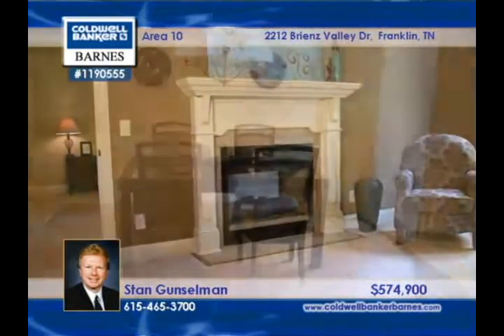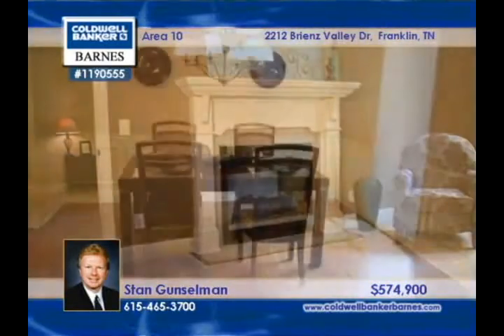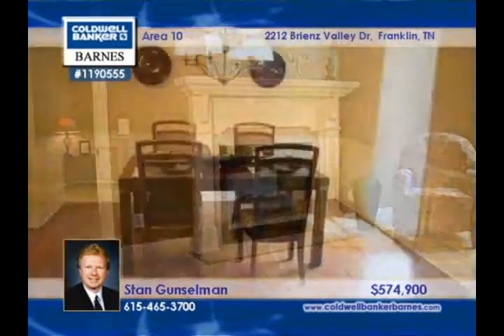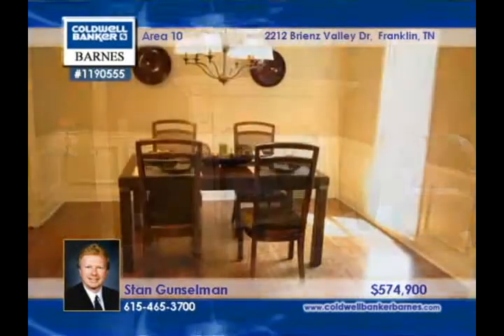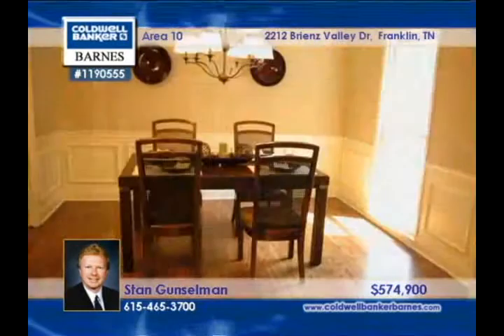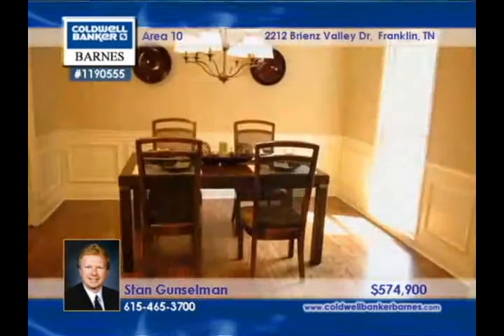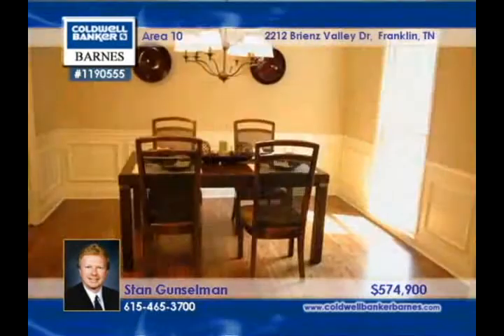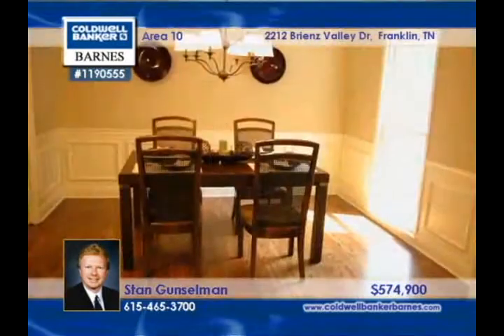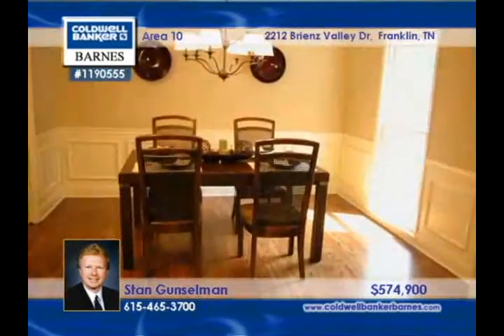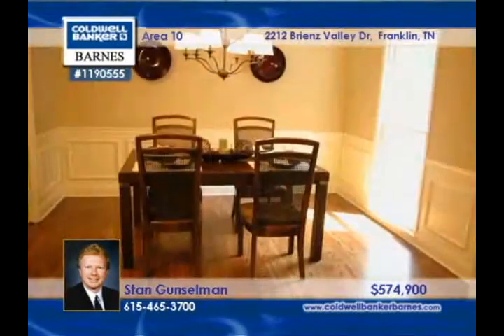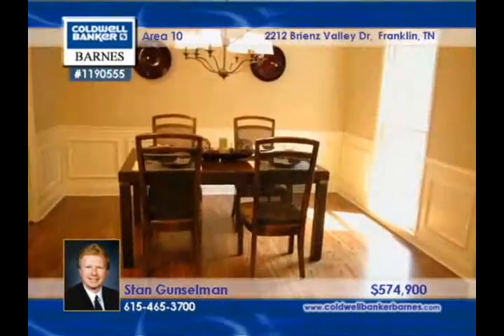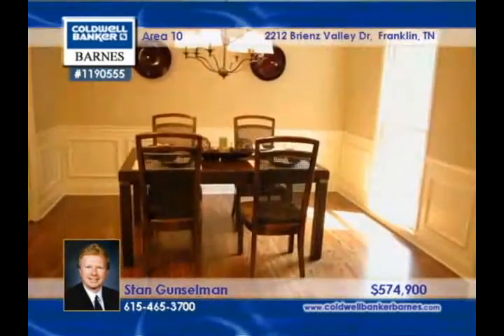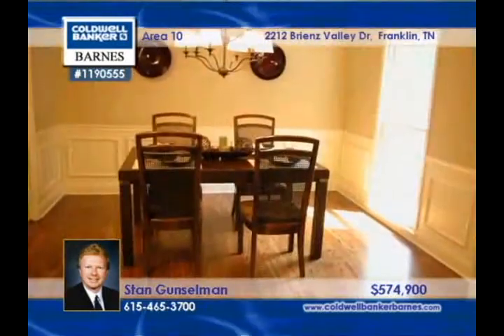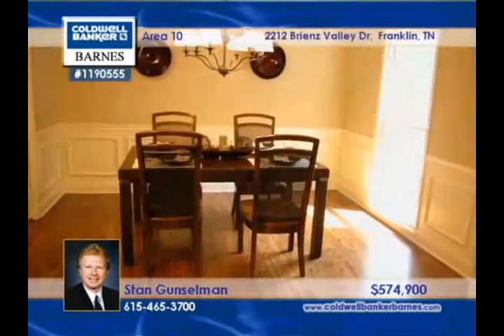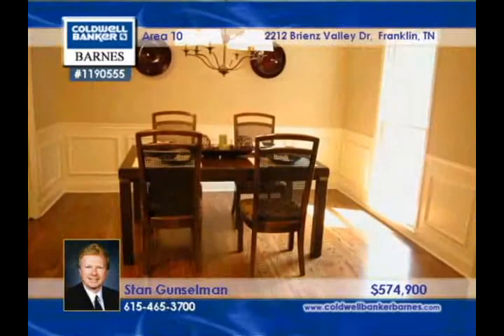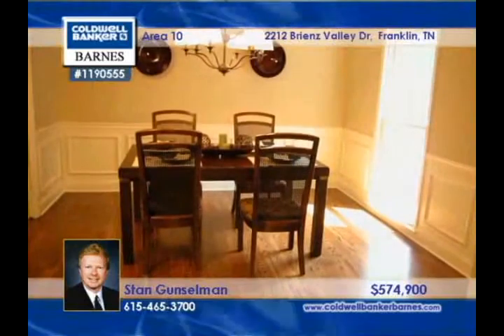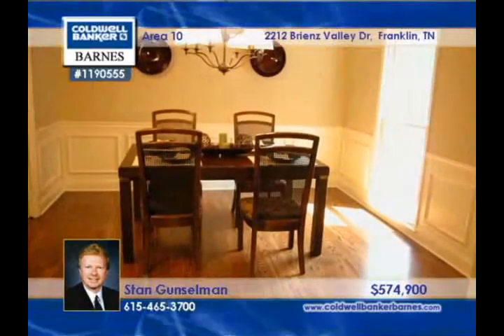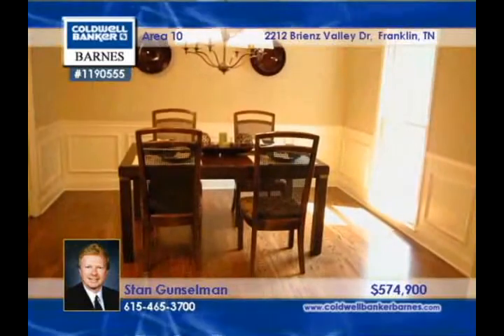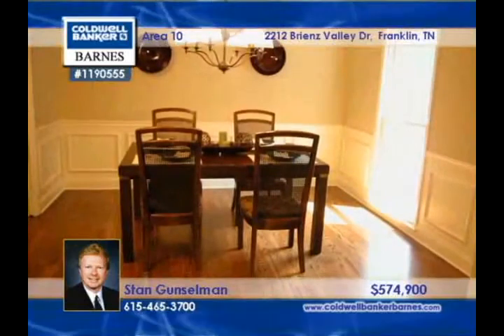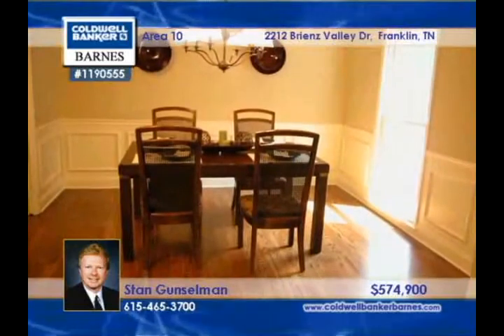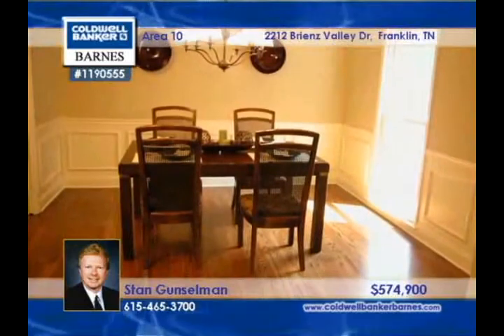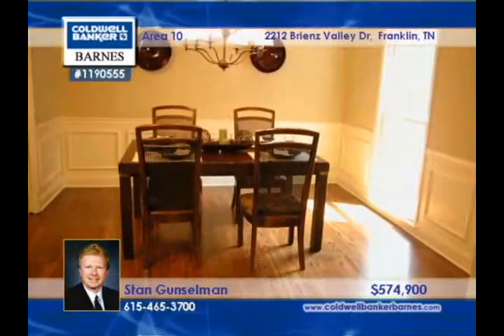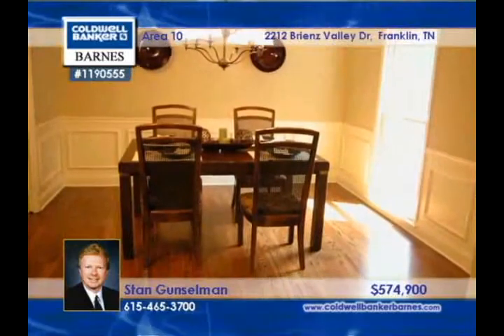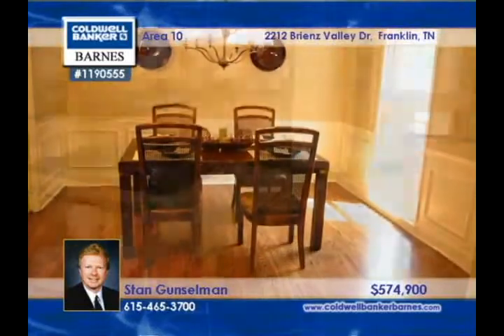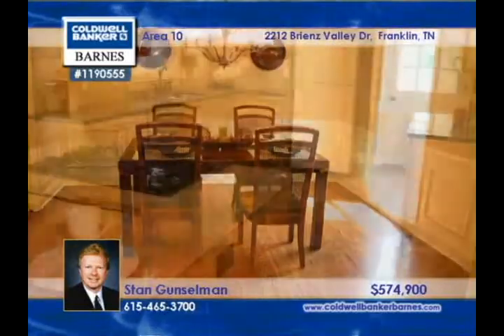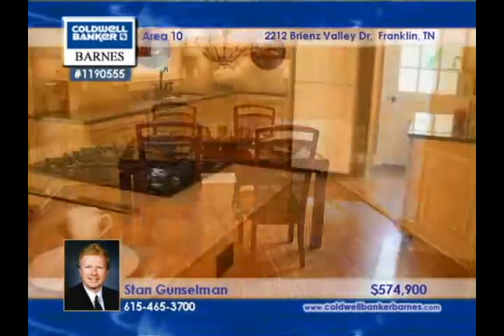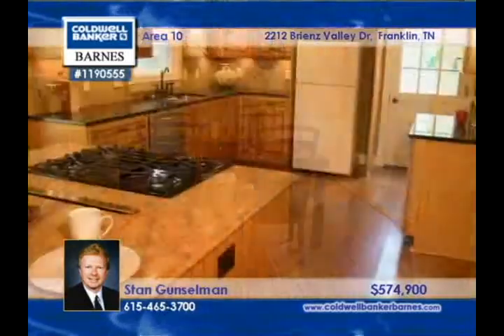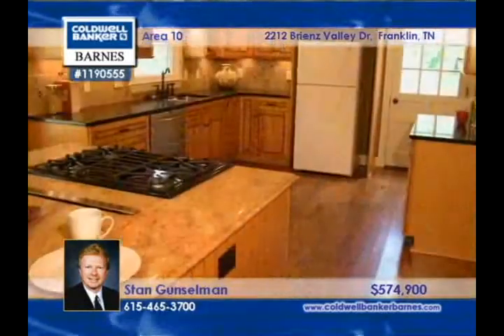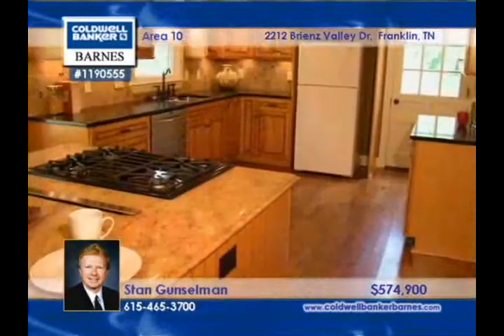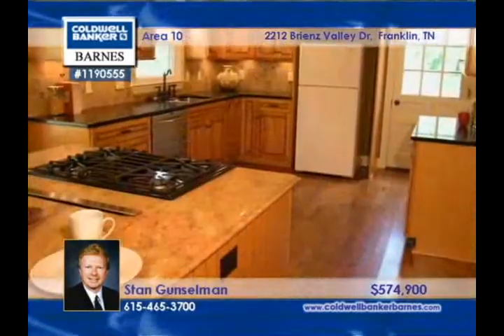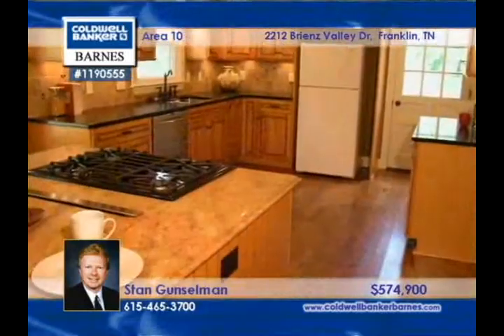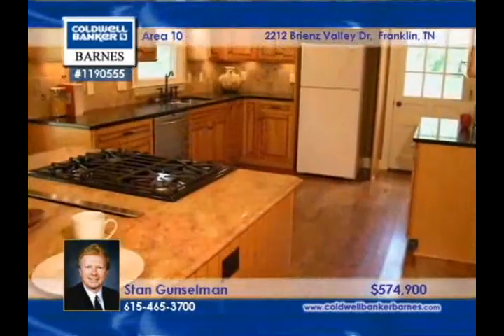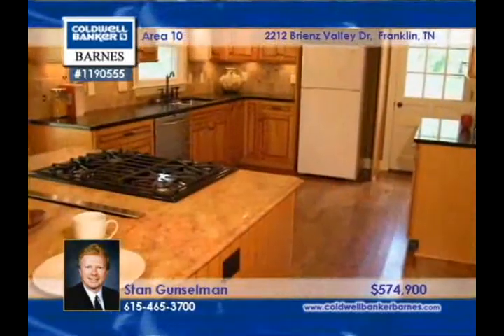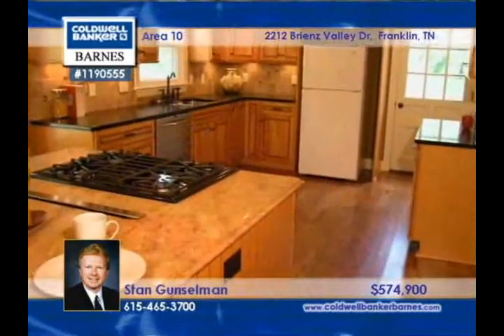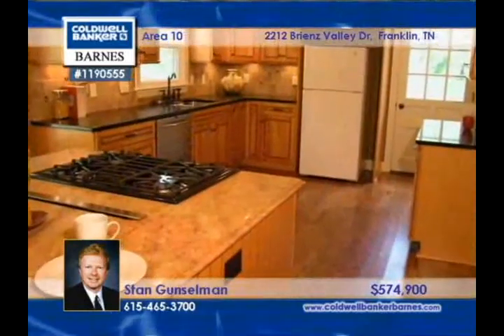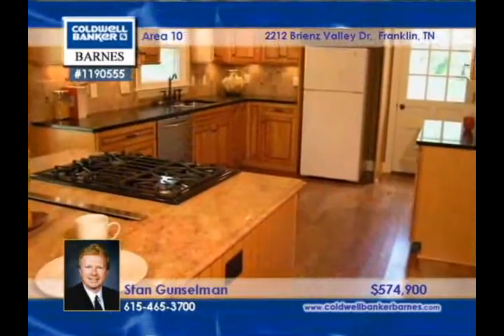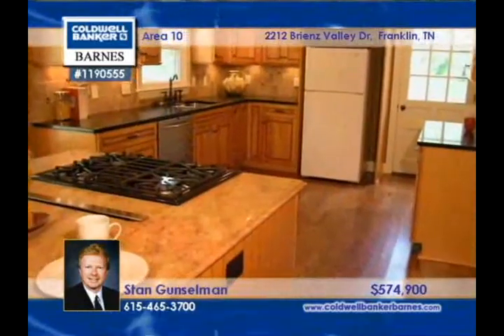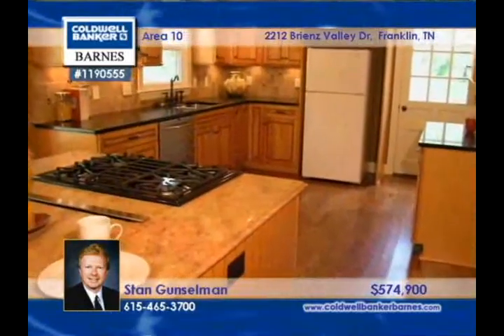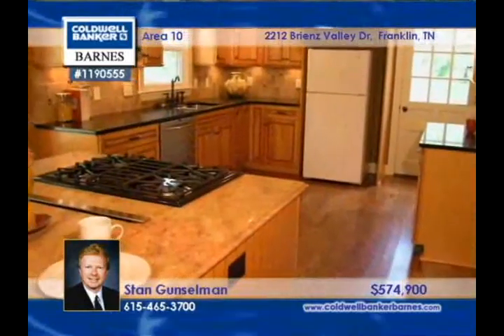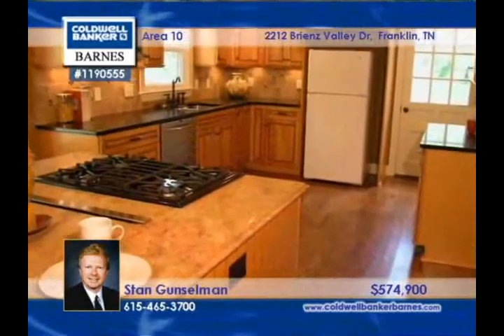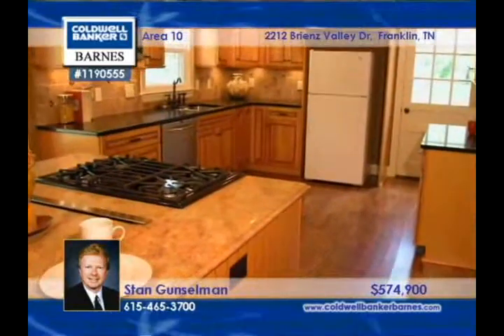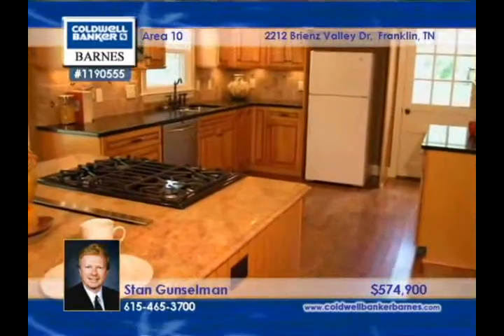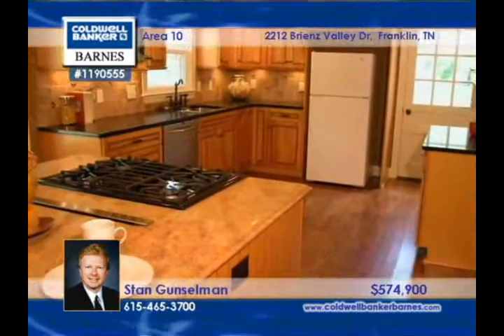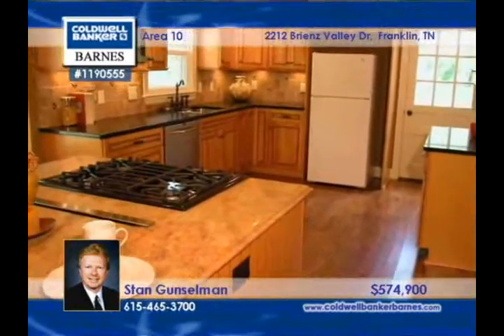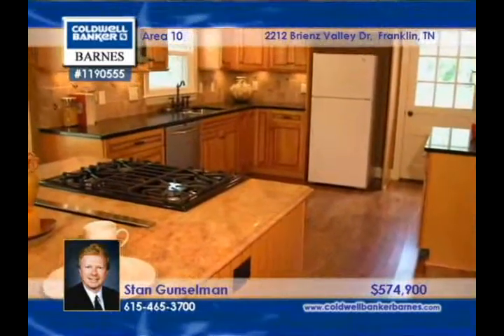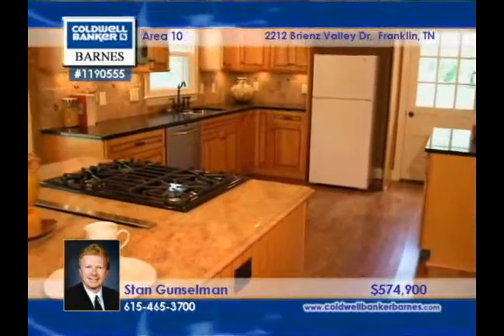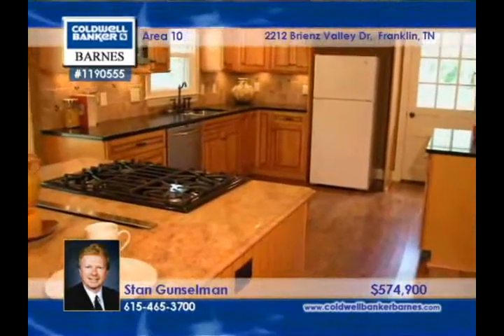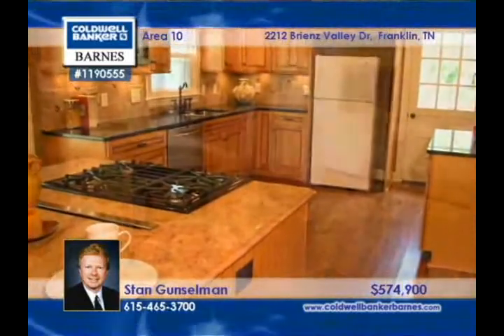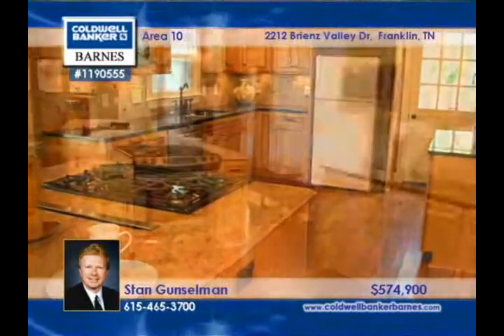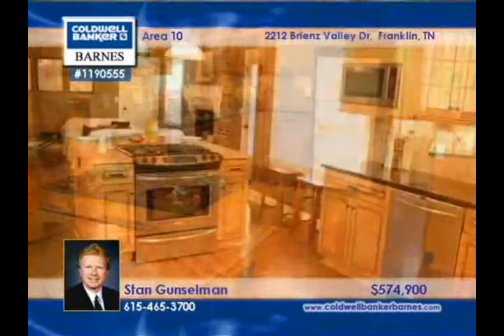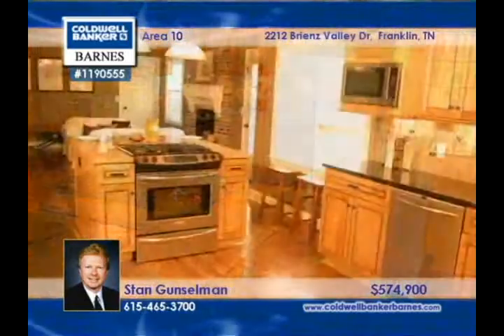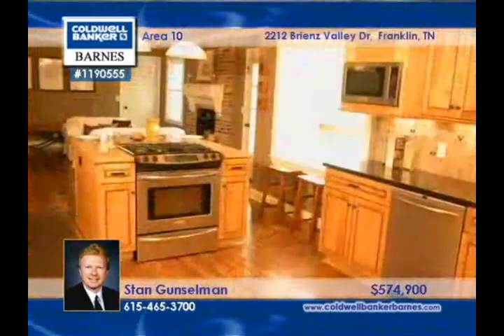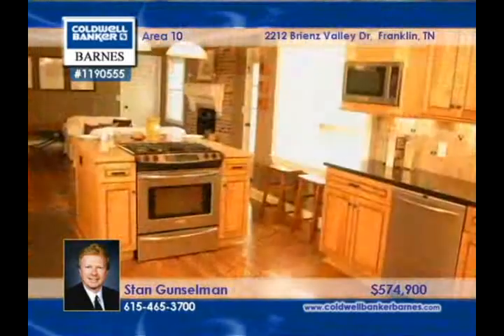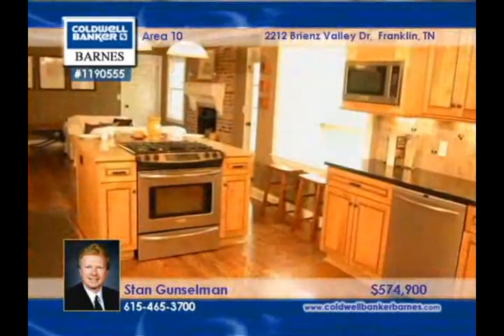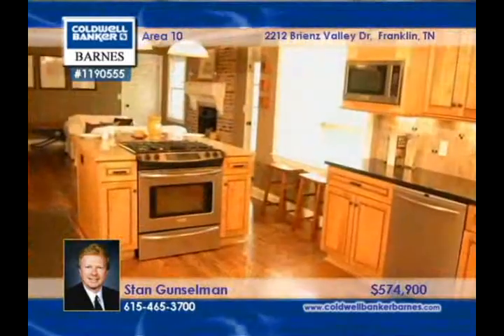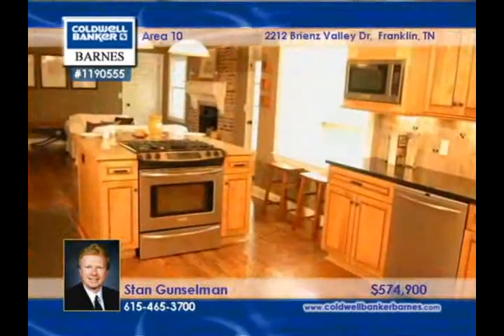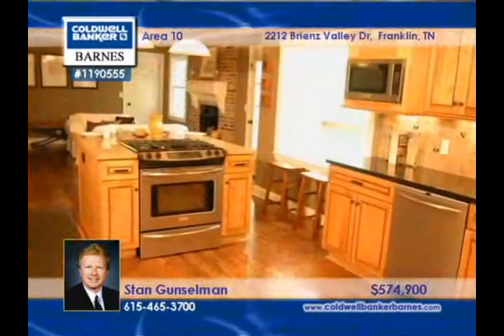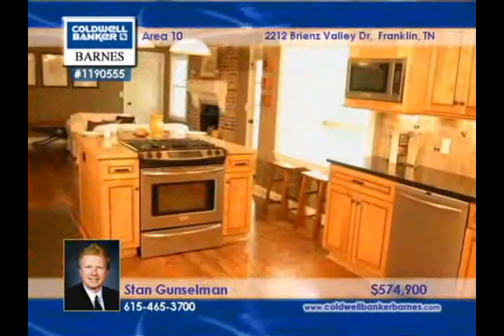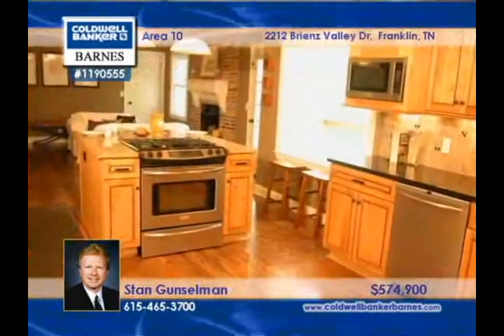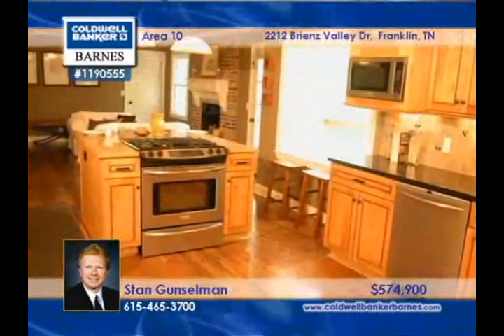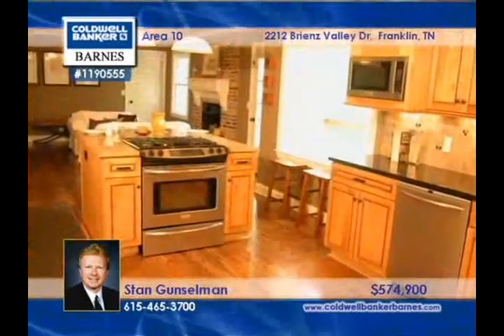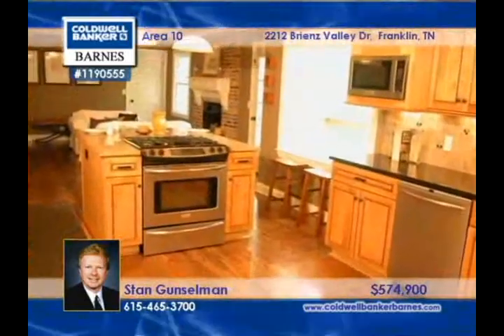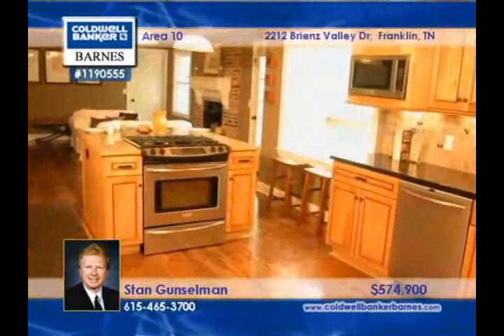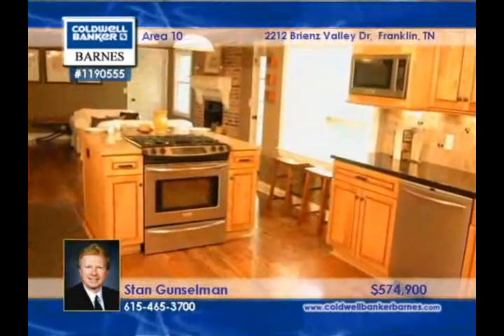There's an office or a fifth bedroom, and the two-car garage keeps your vehicle safe and sound. Check it out with Stan Gunzelman.